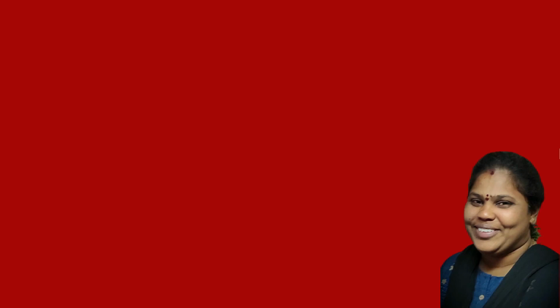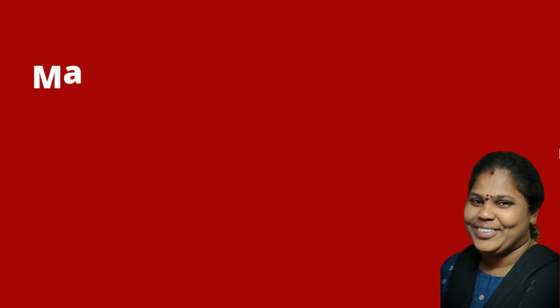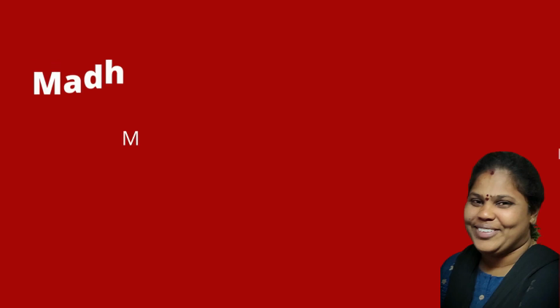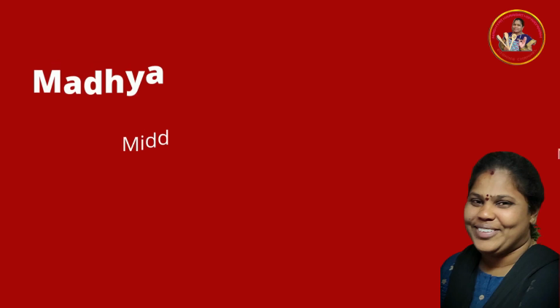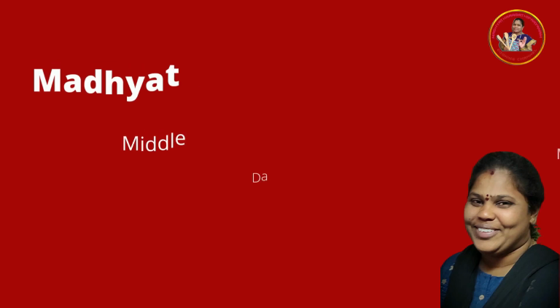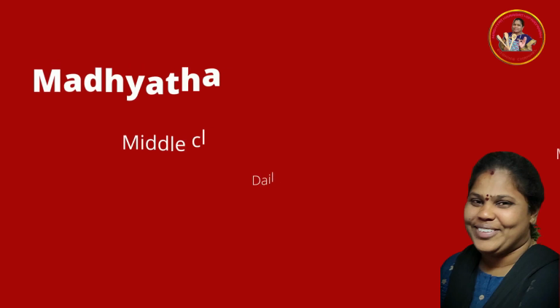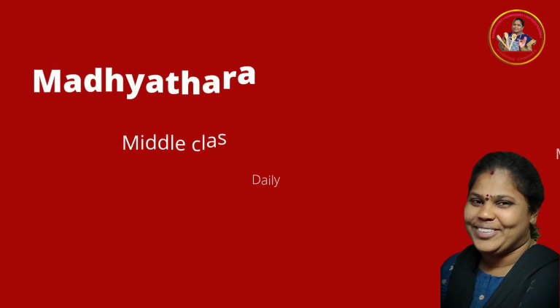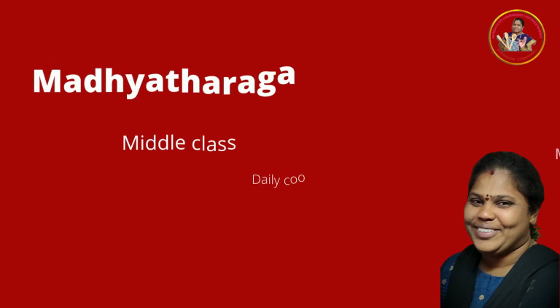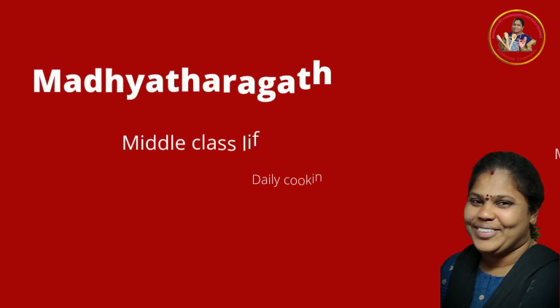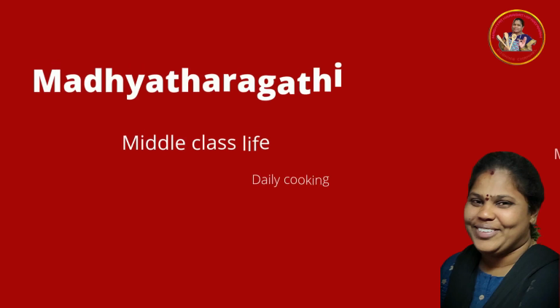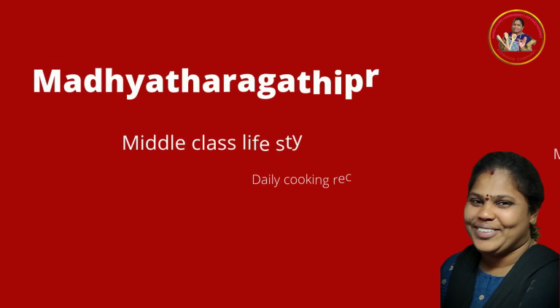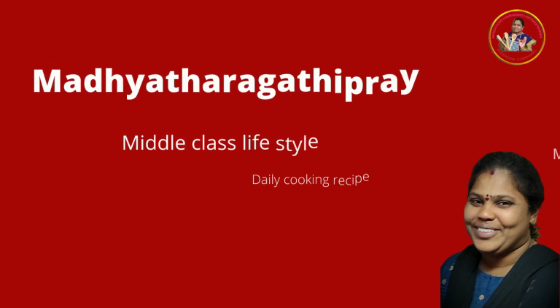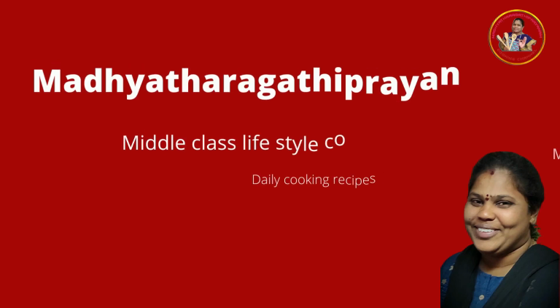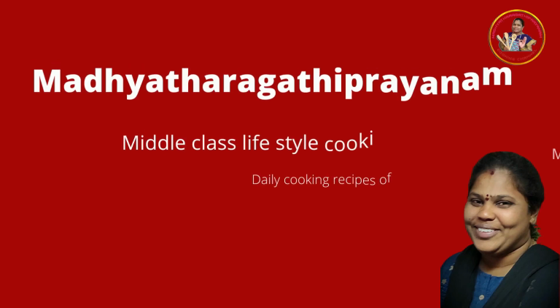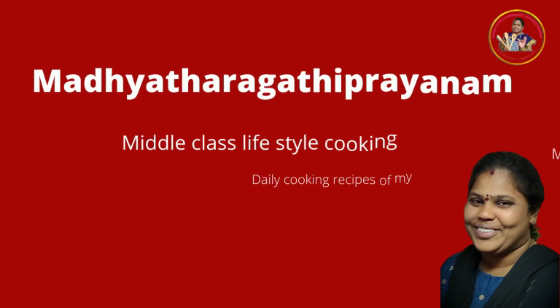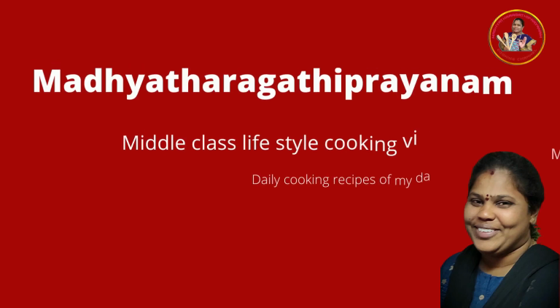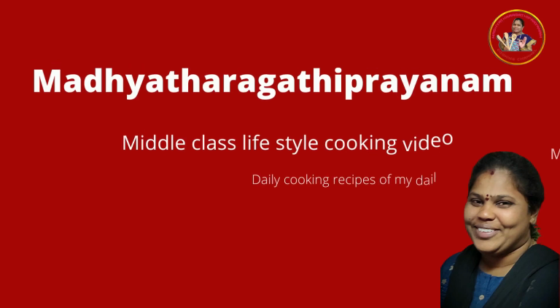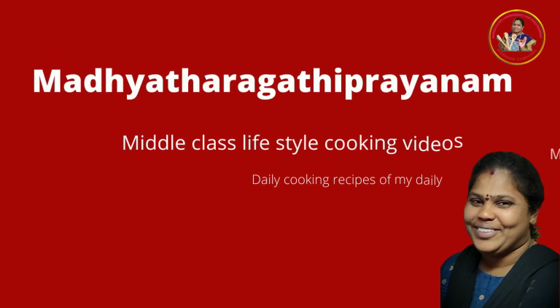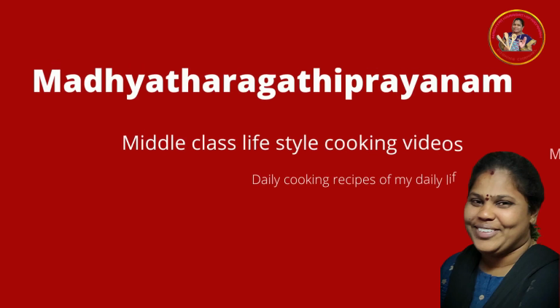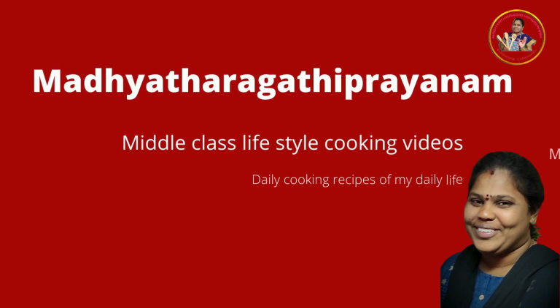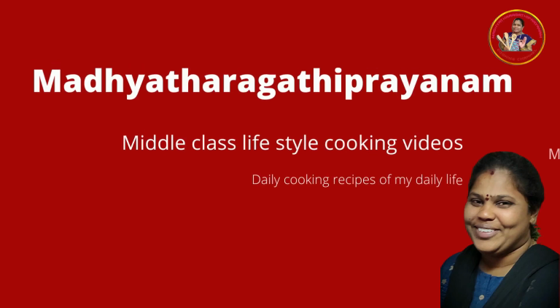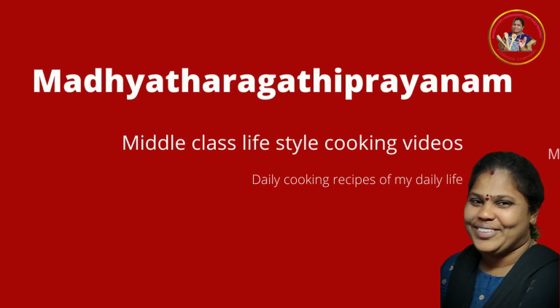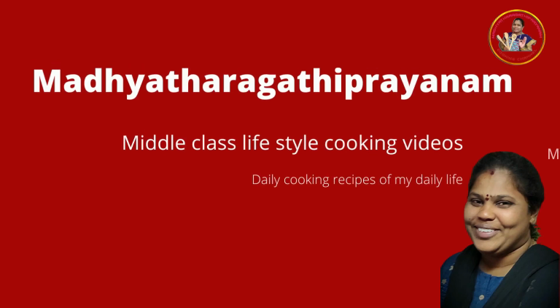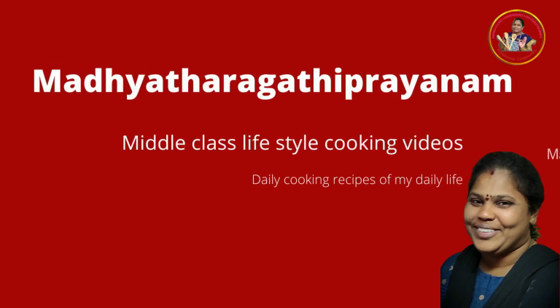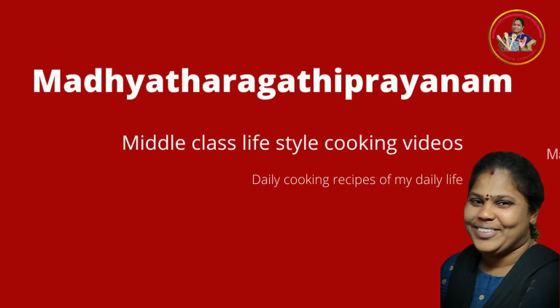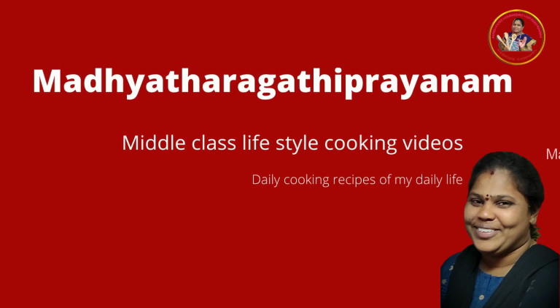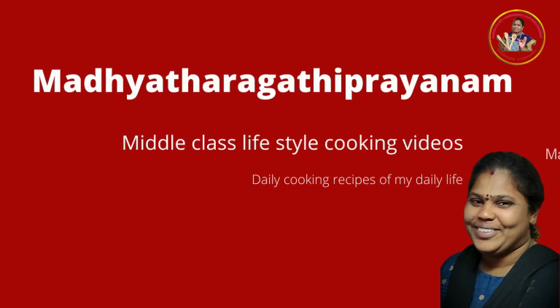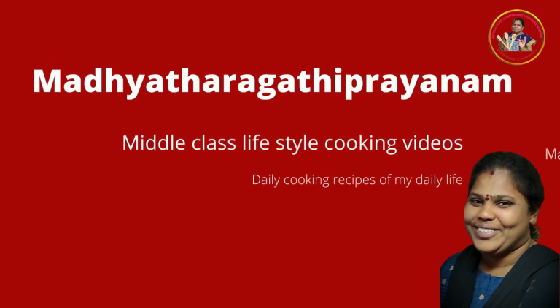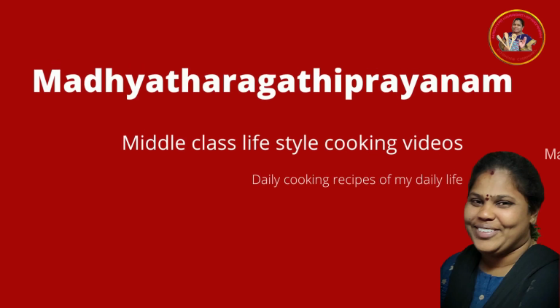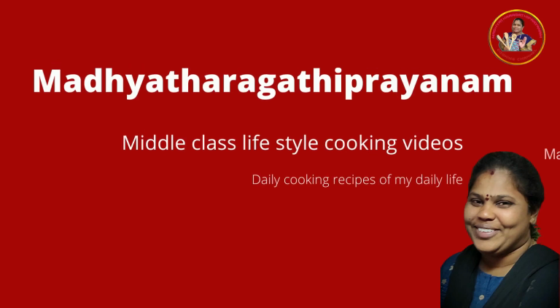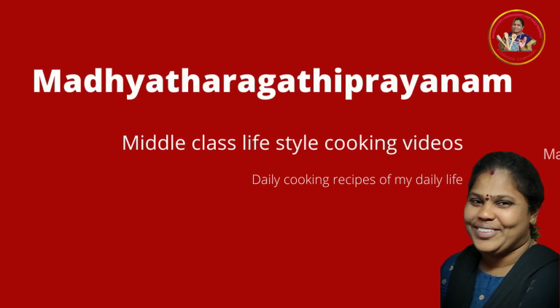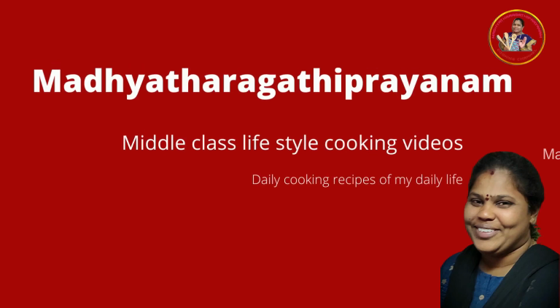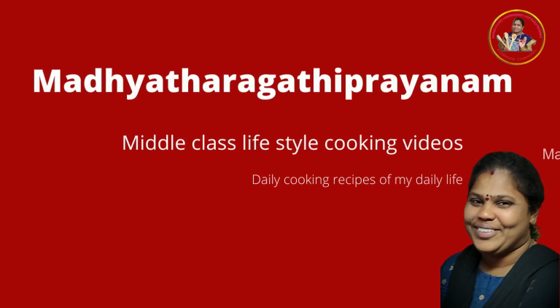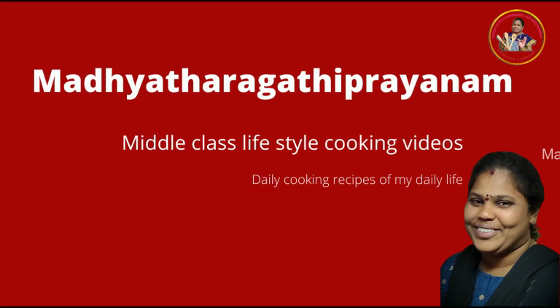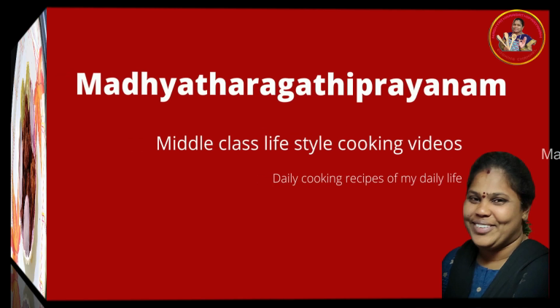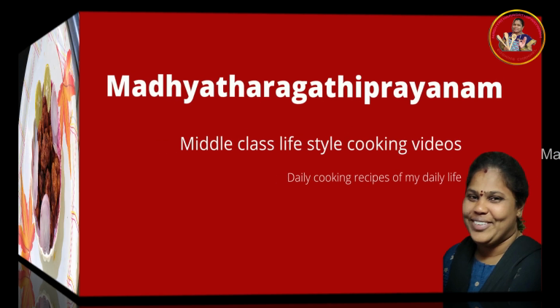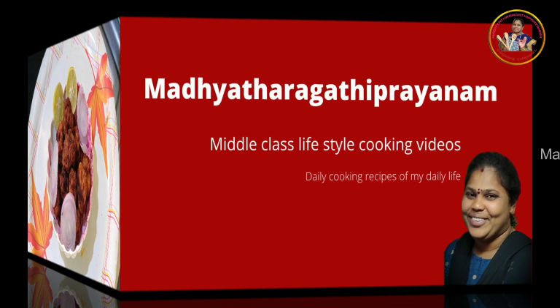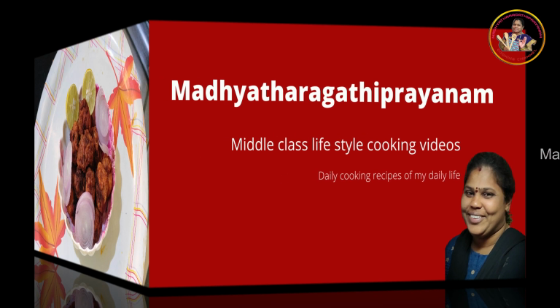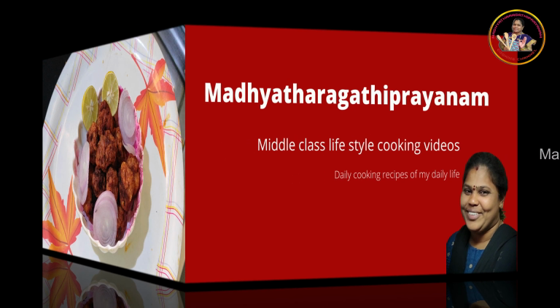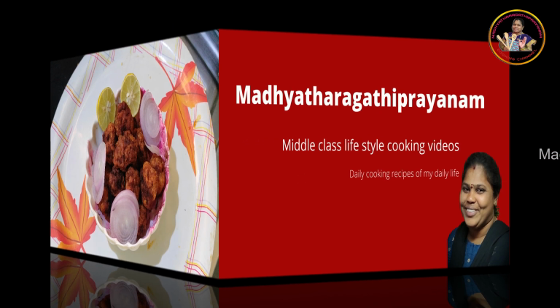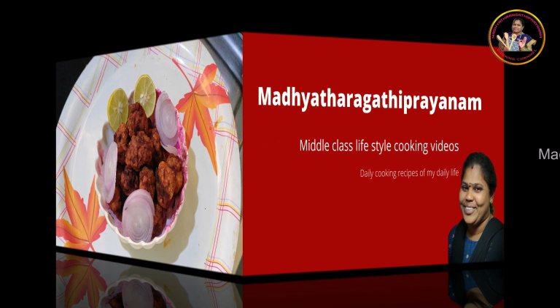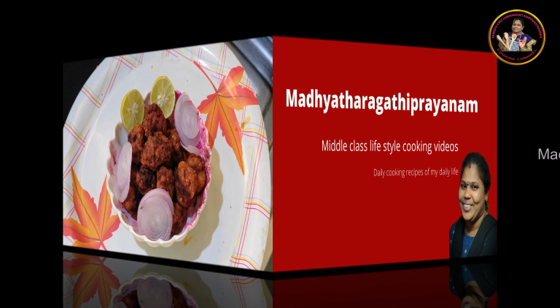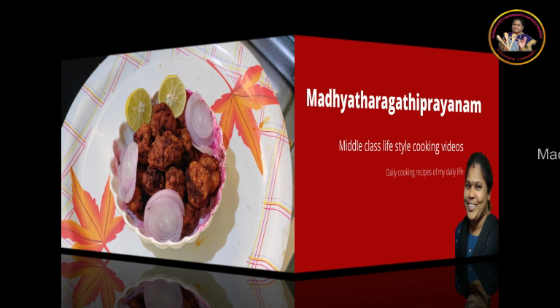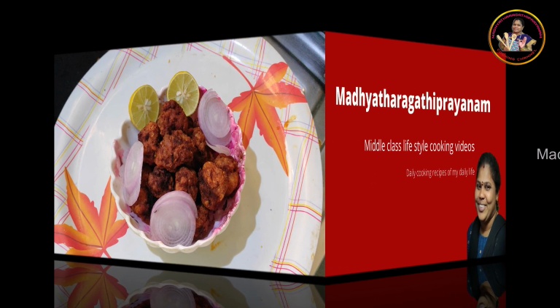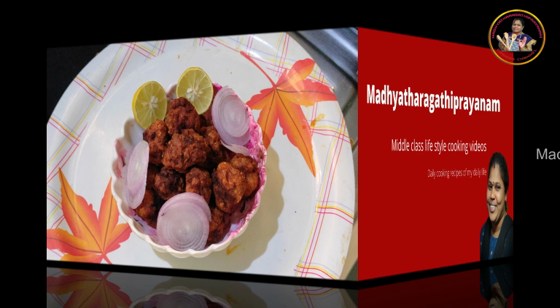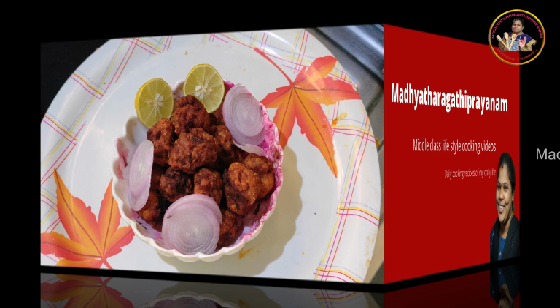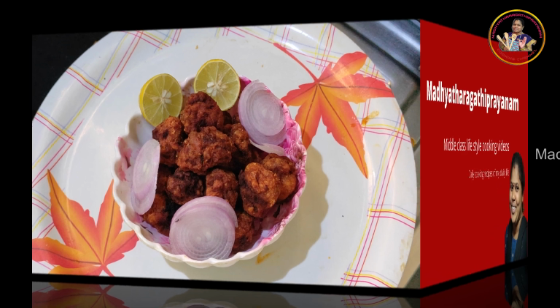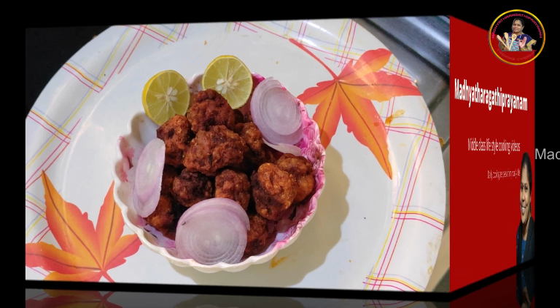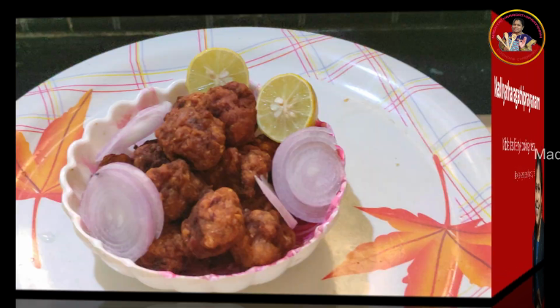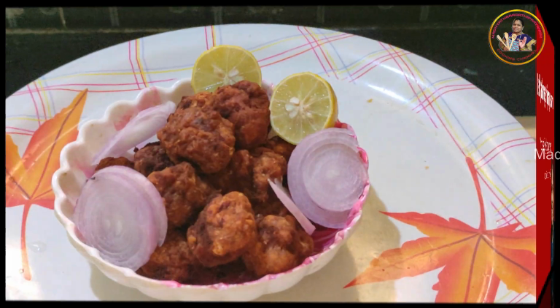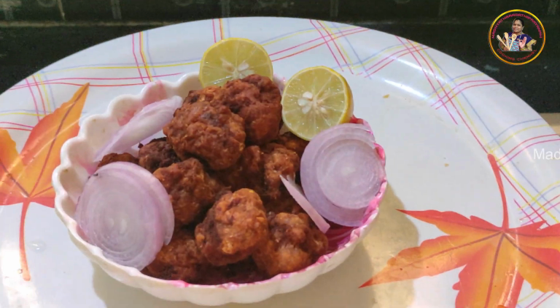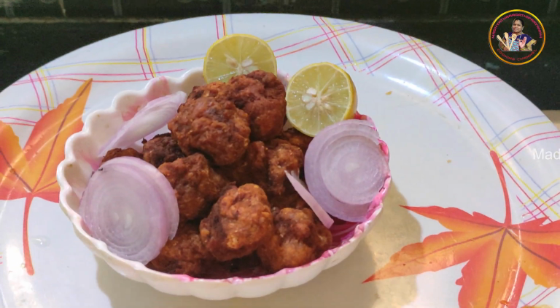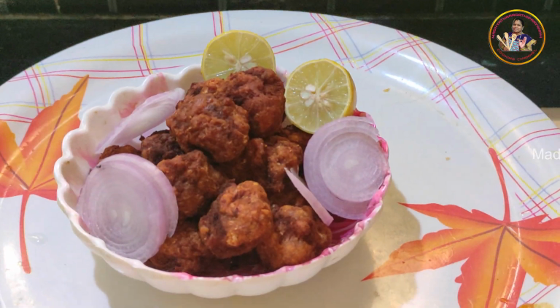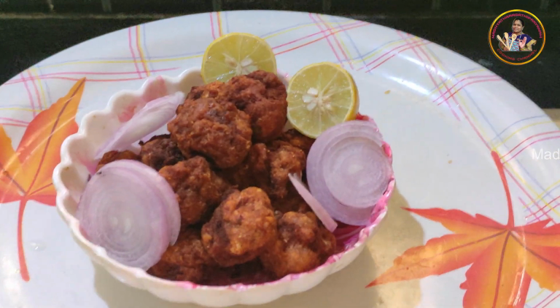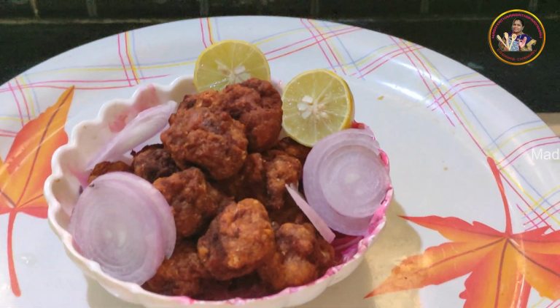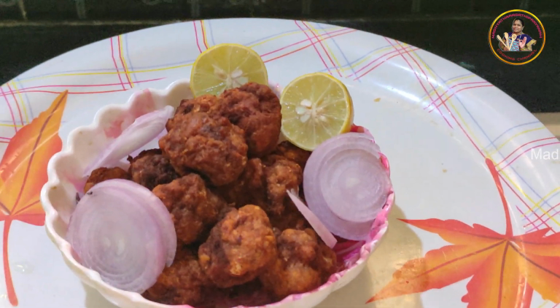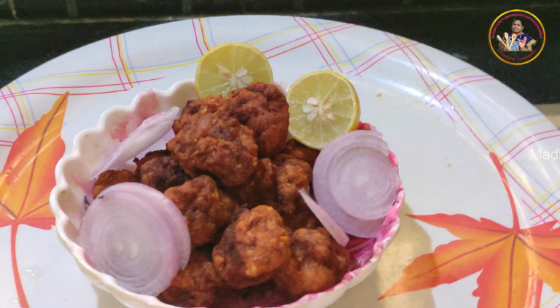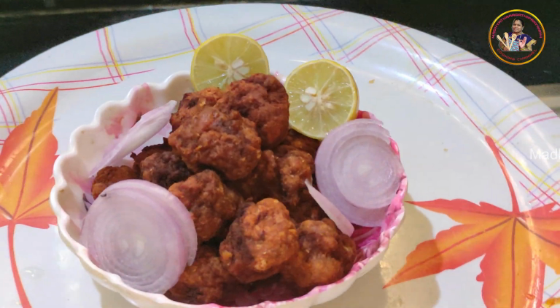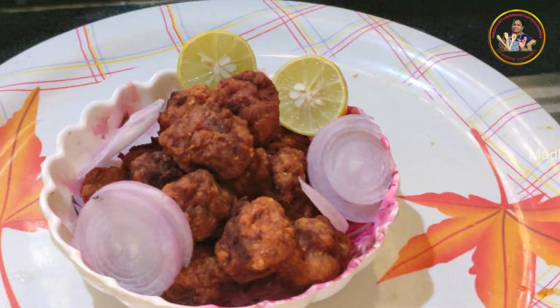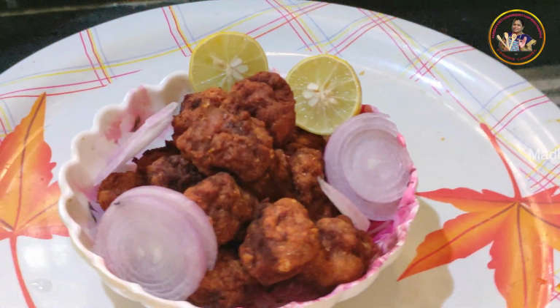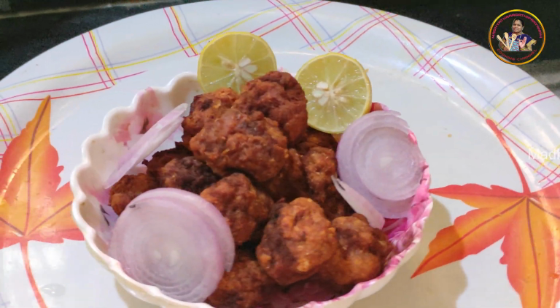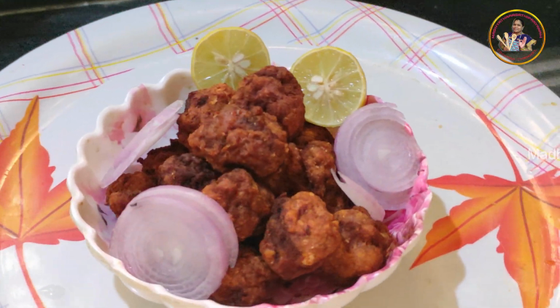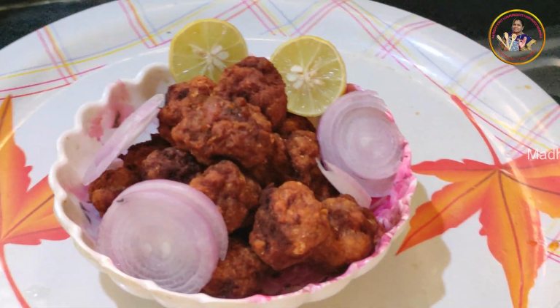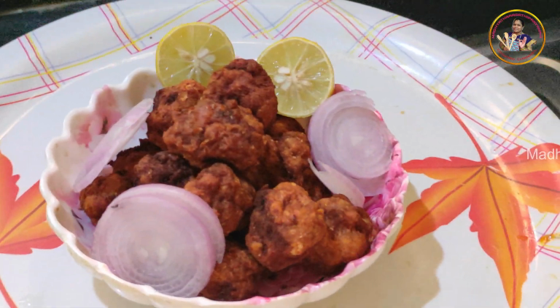Hi everyone, I am Michelle and welcome back to my channel. I am going to test my recipe today.